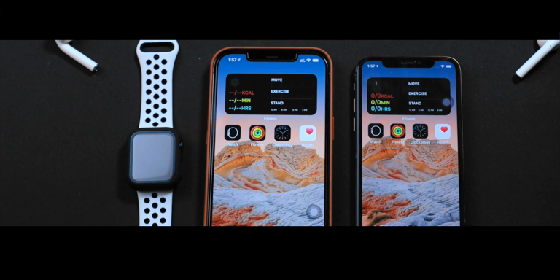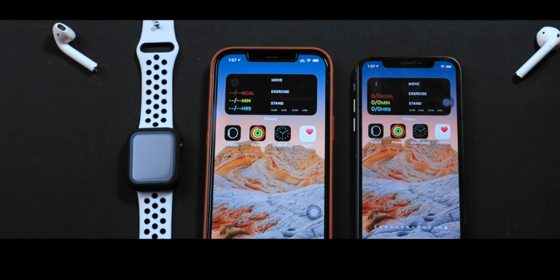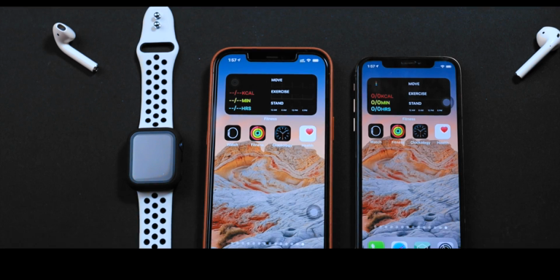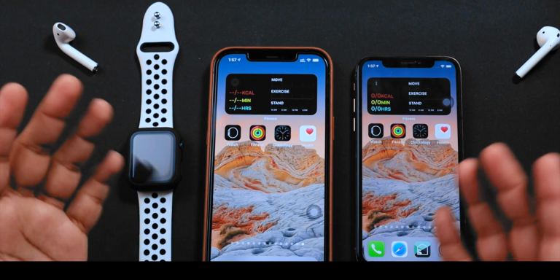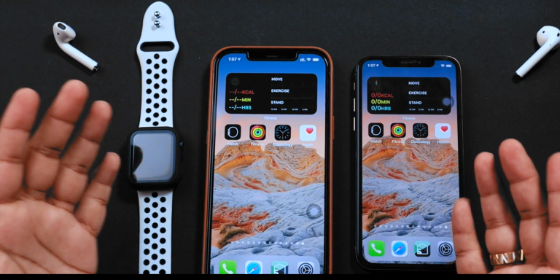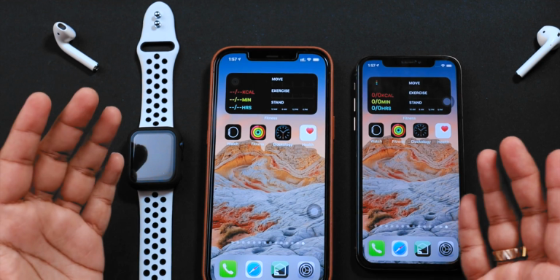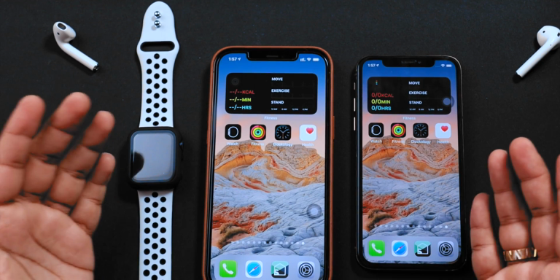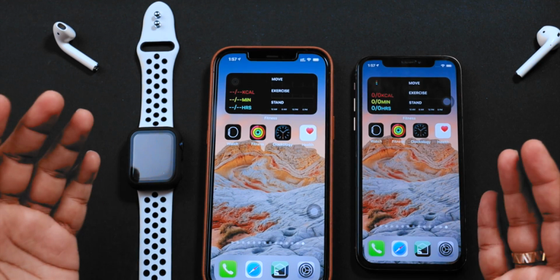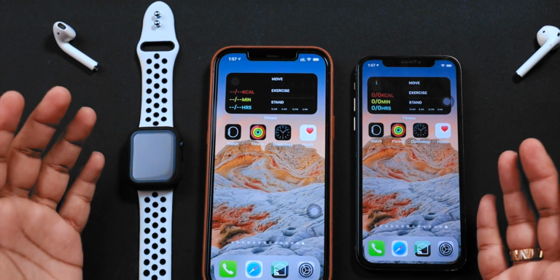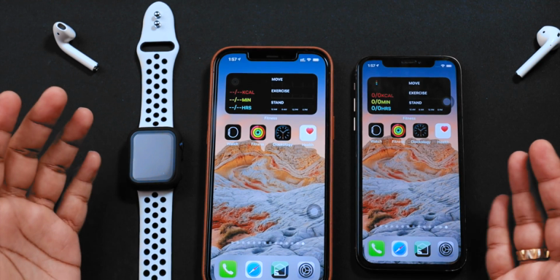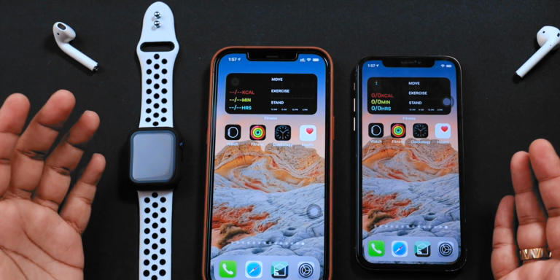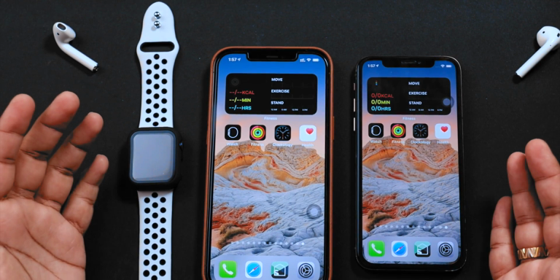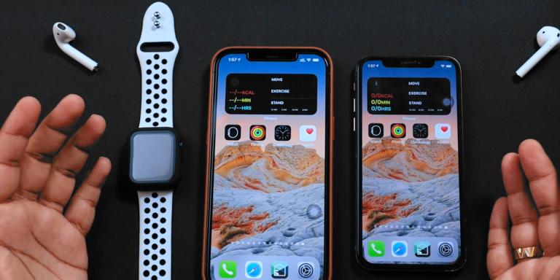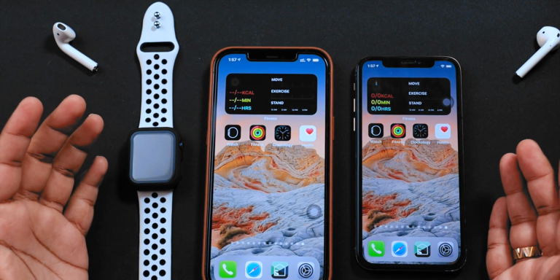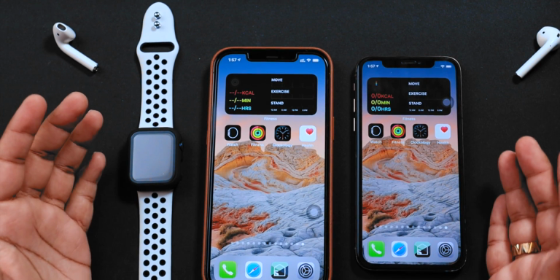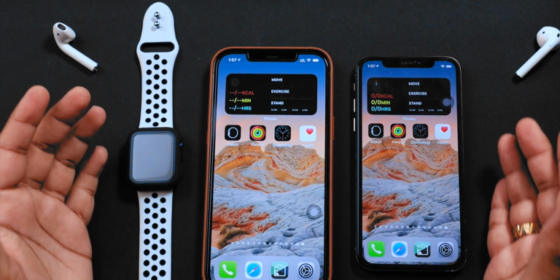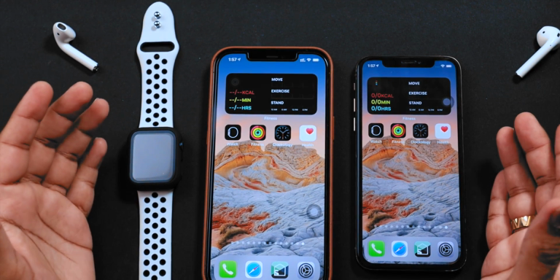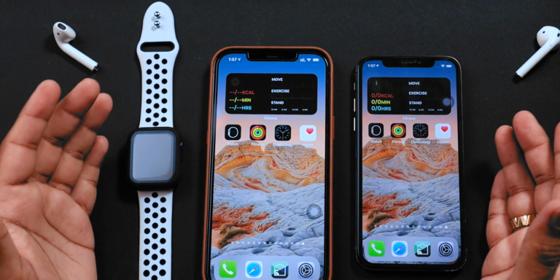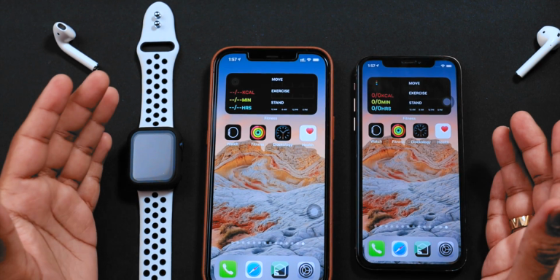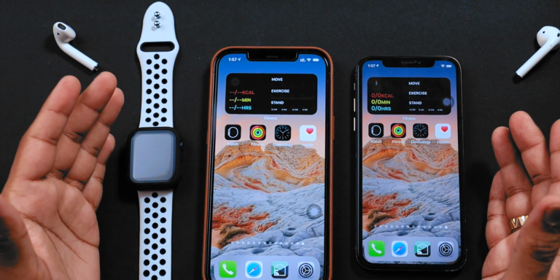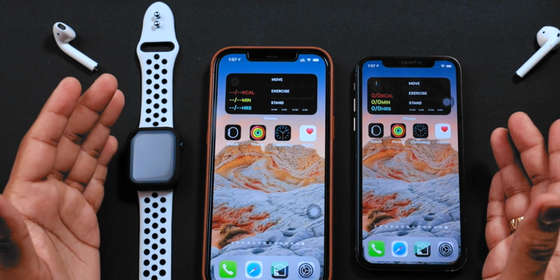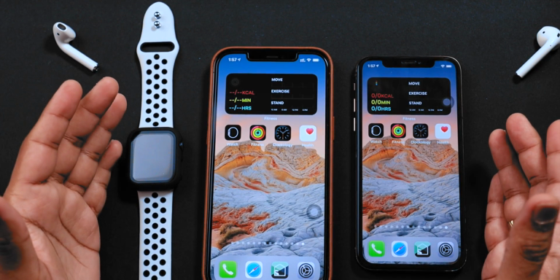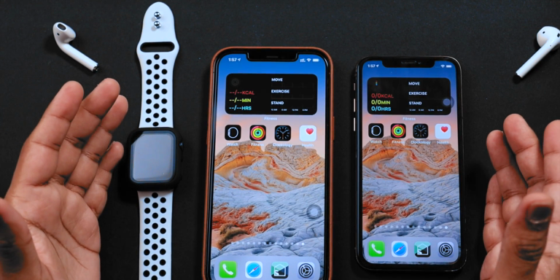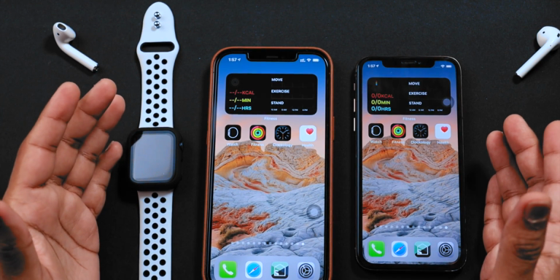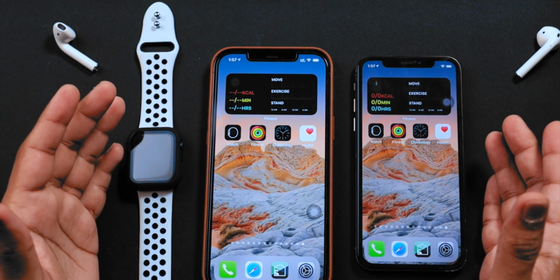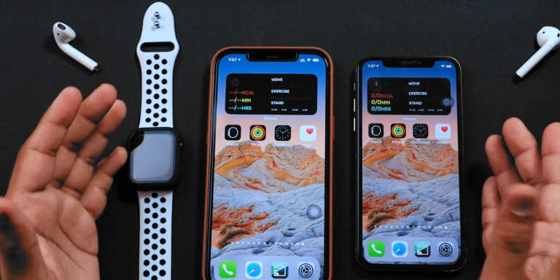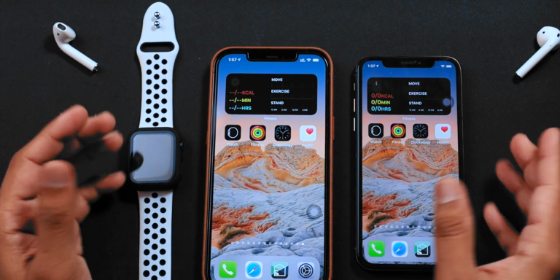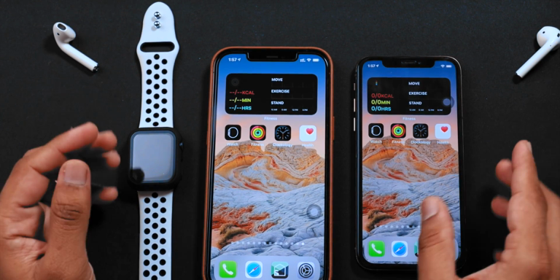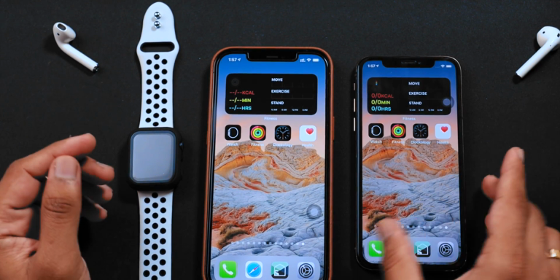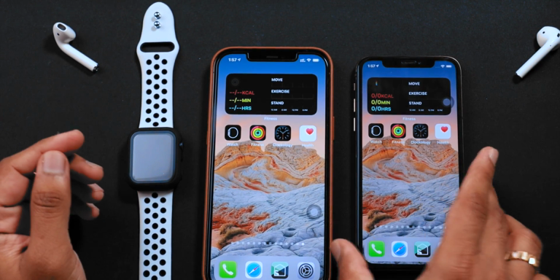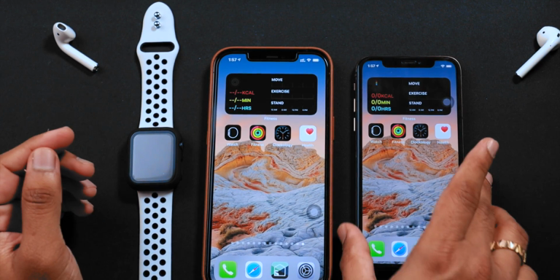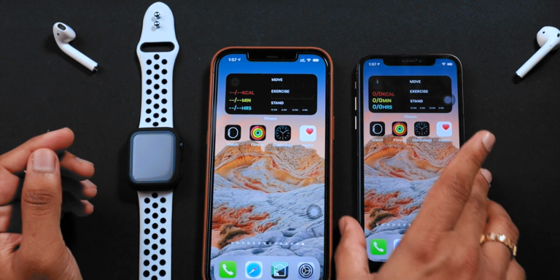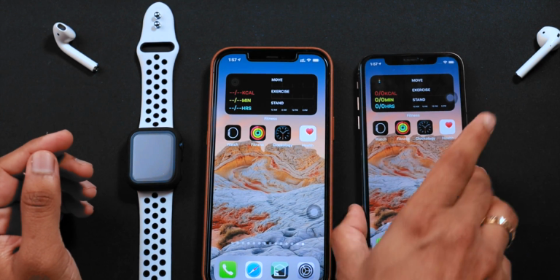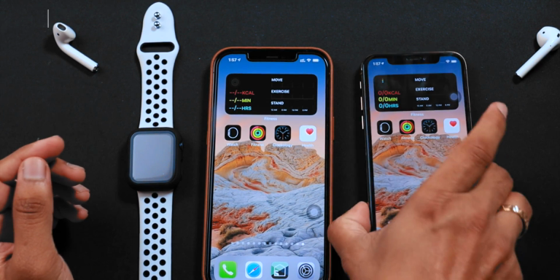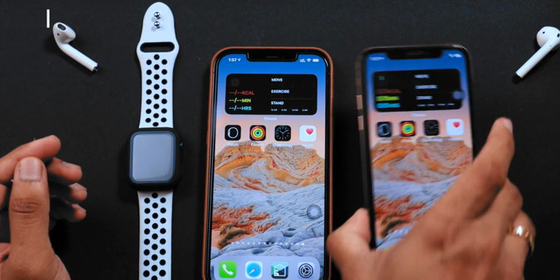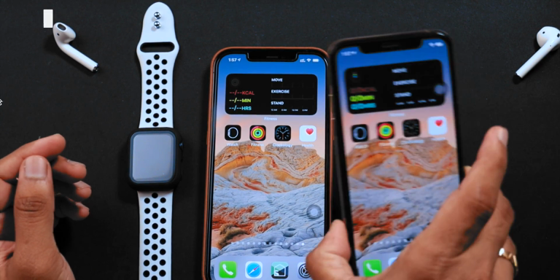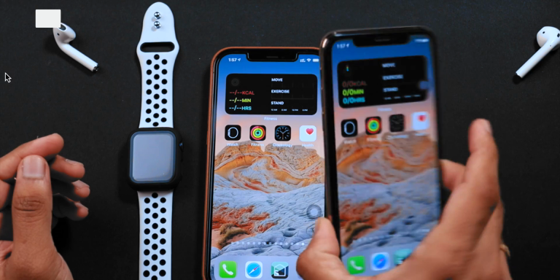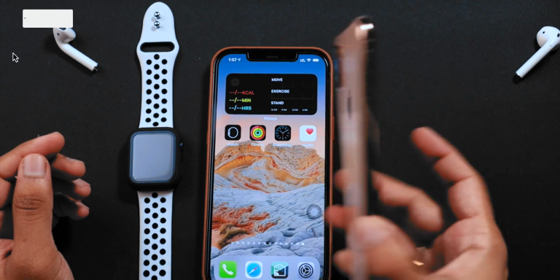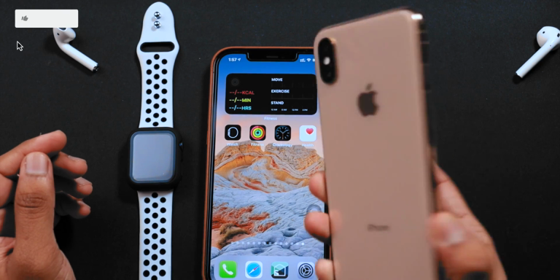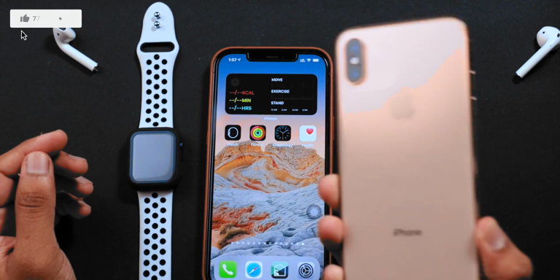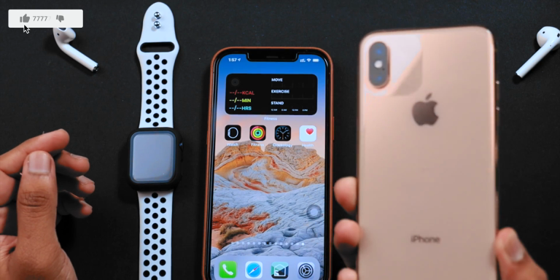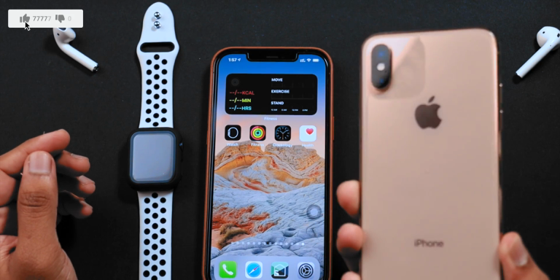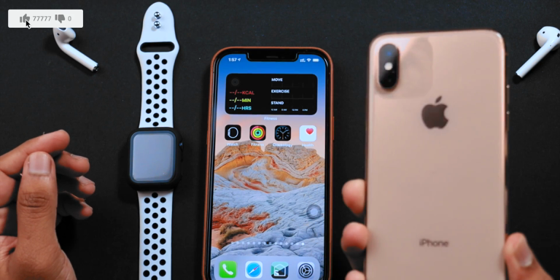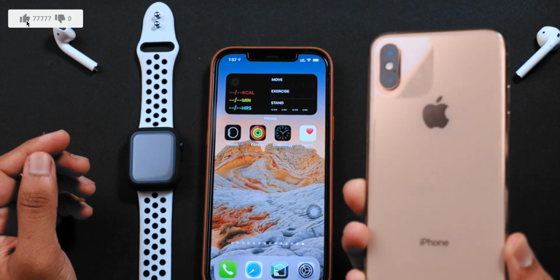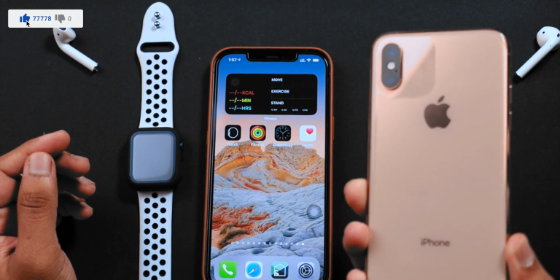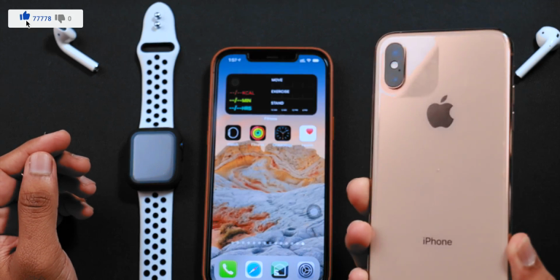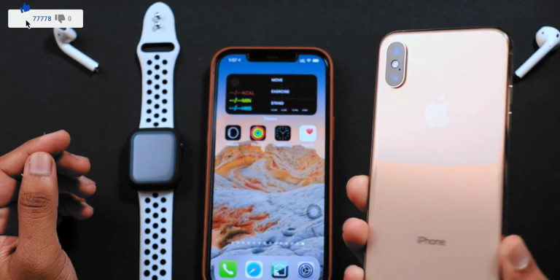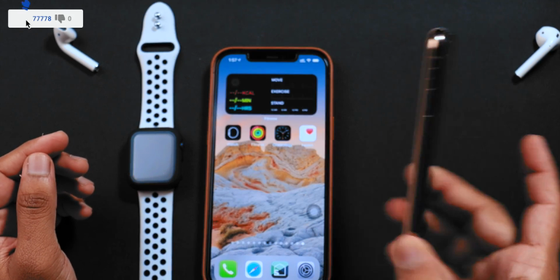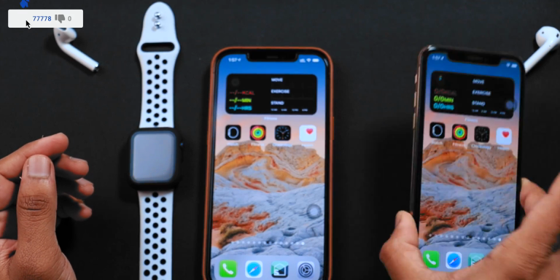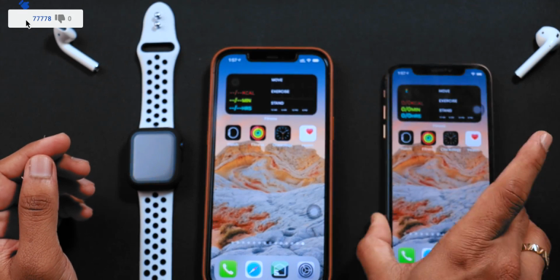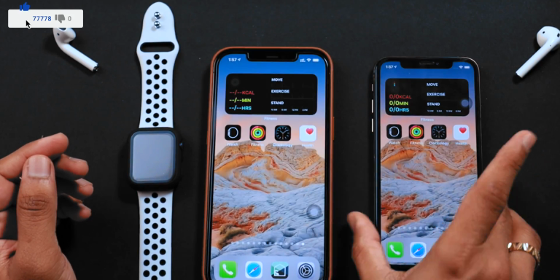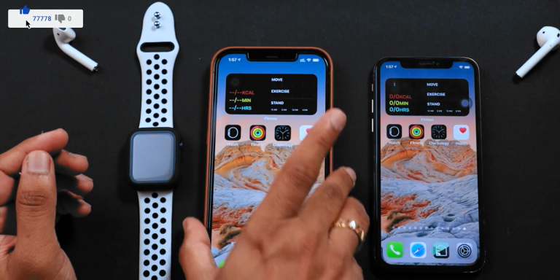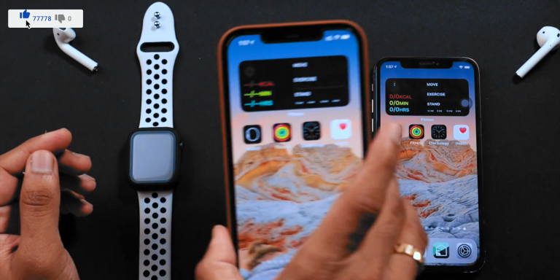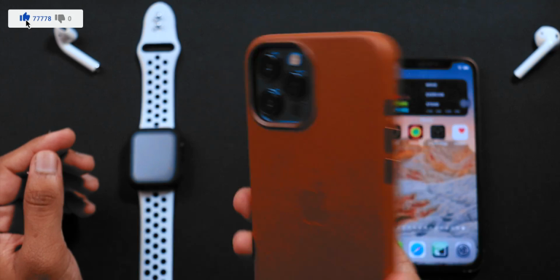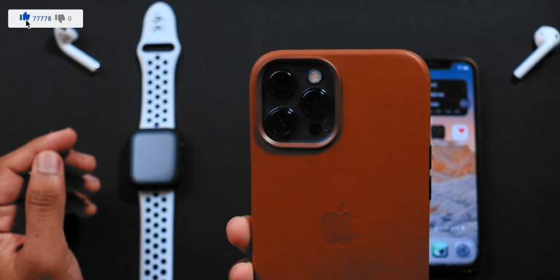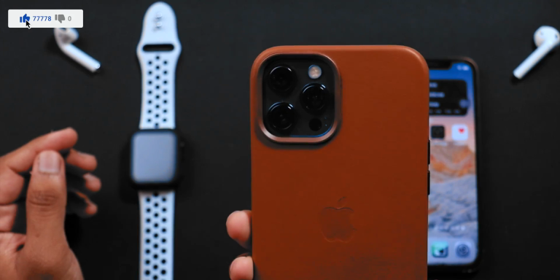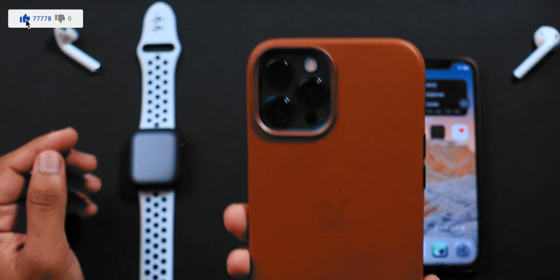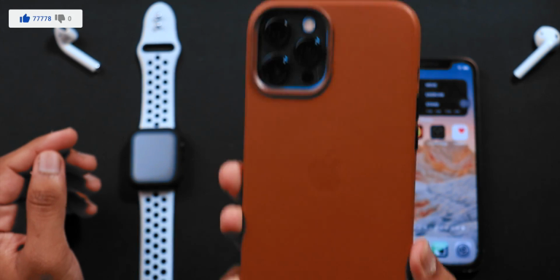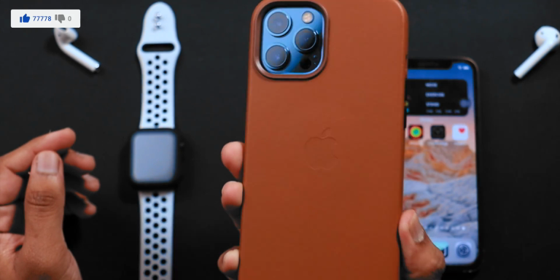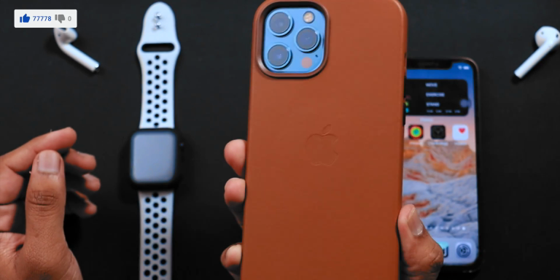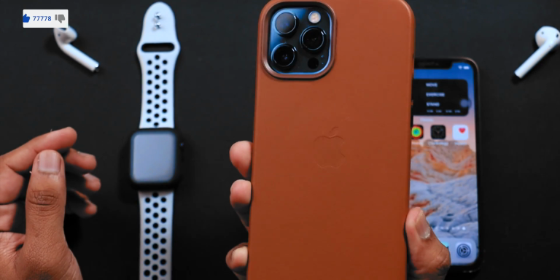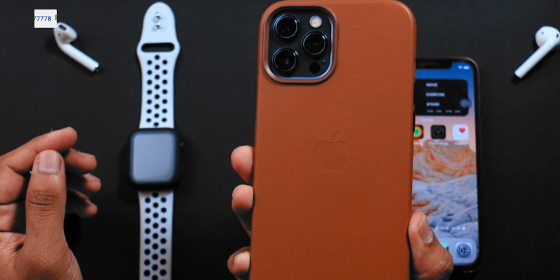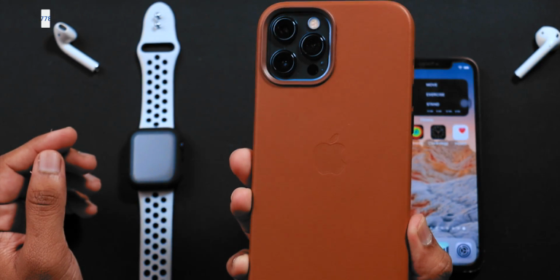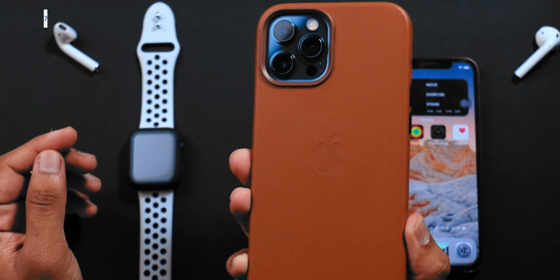Hello friends! Today, I'm gonna show you guys how to unpair your Apple Watch from your old iPhone and pair it with your new iPhone.